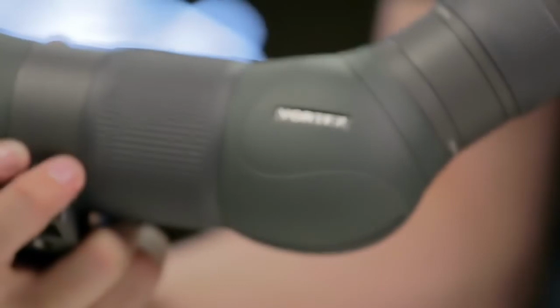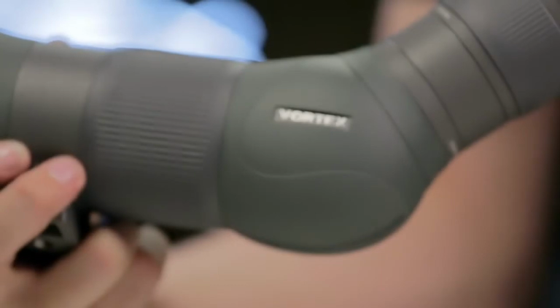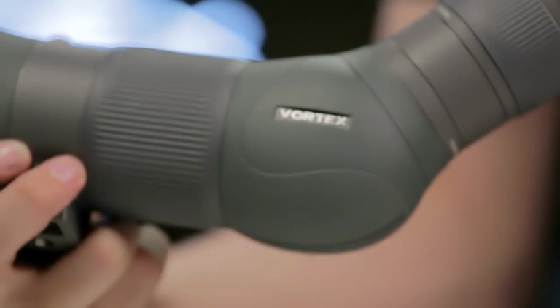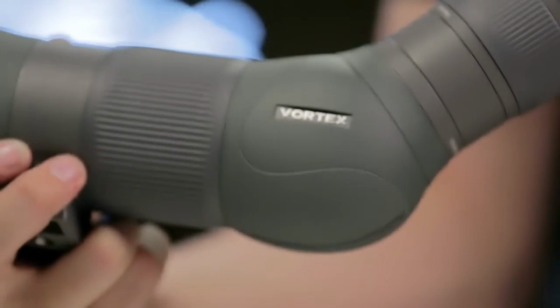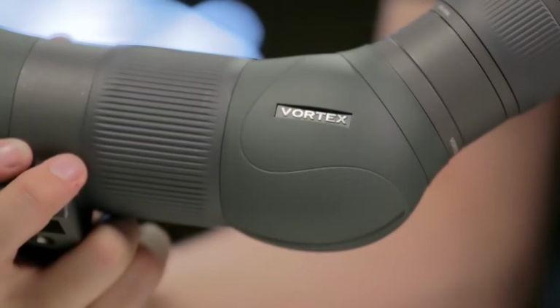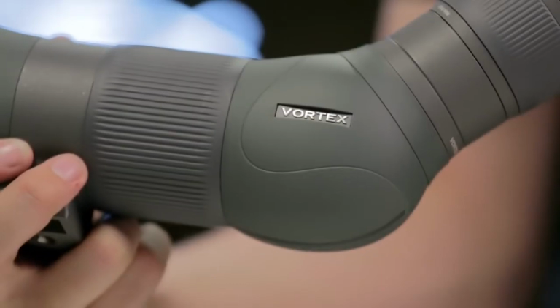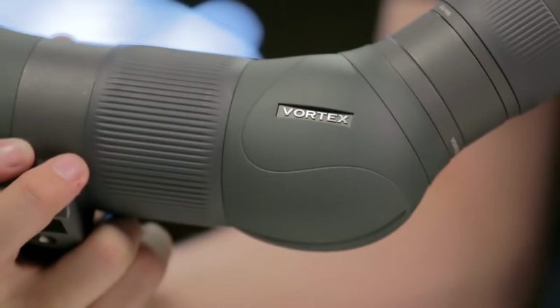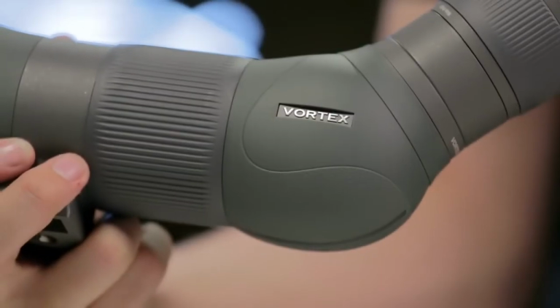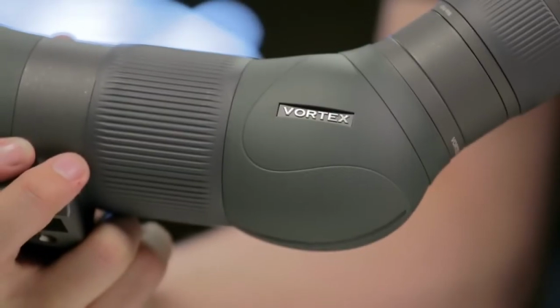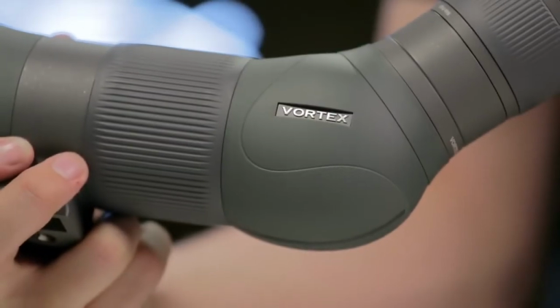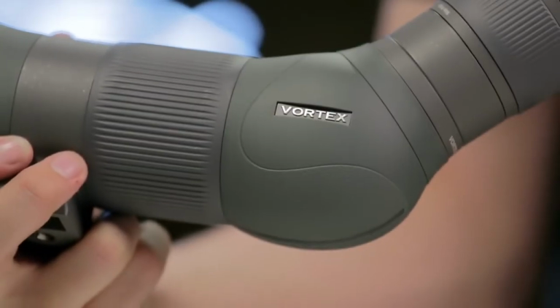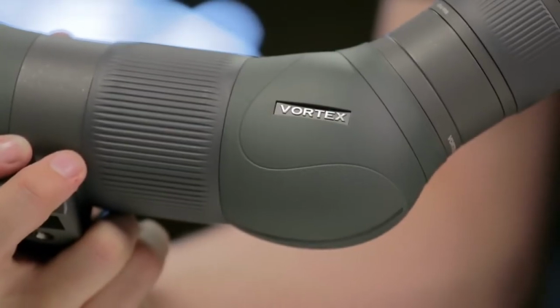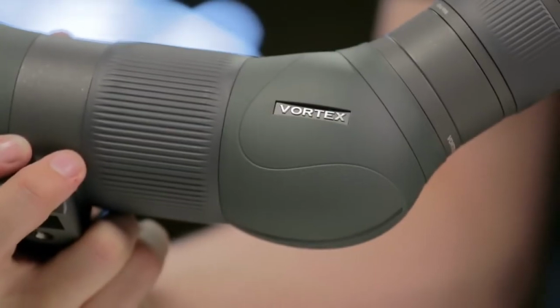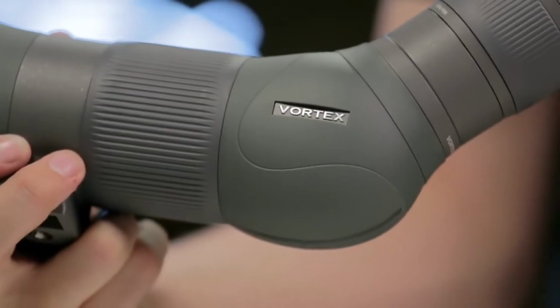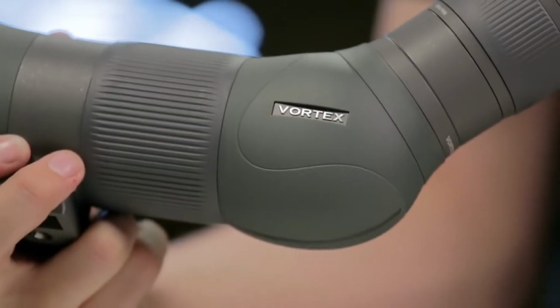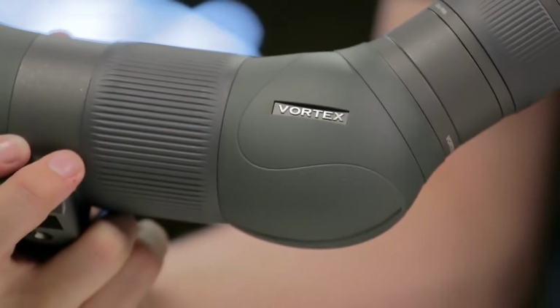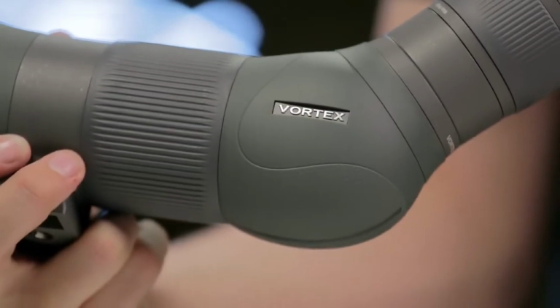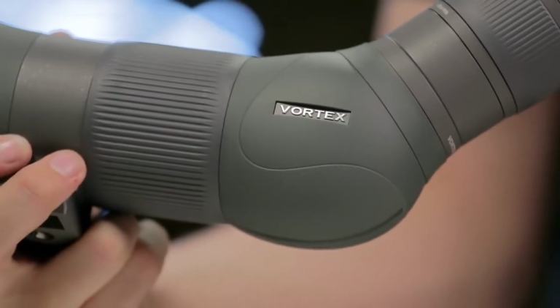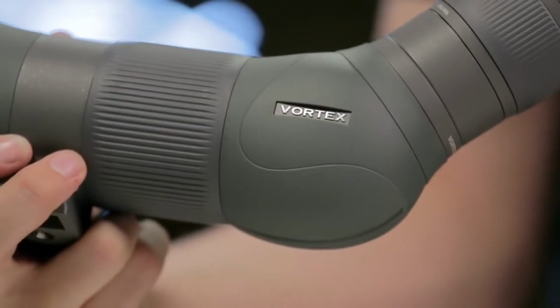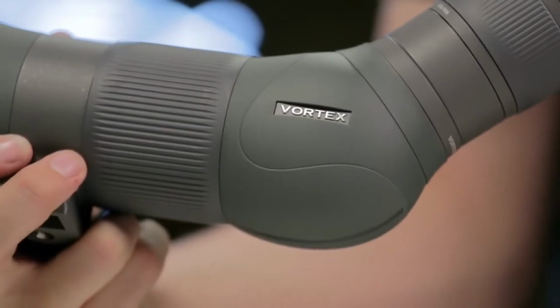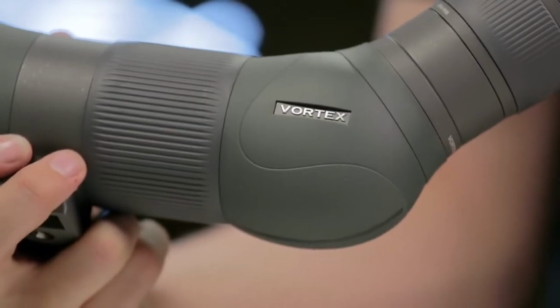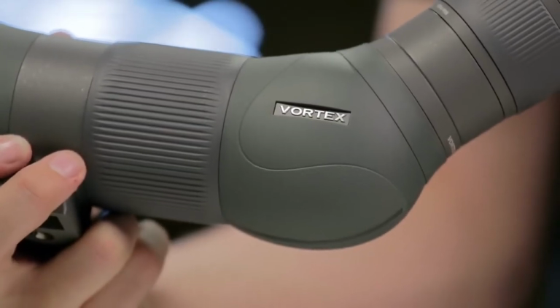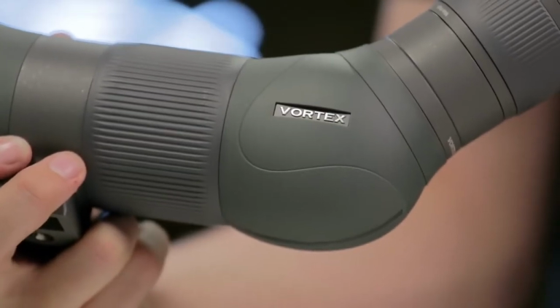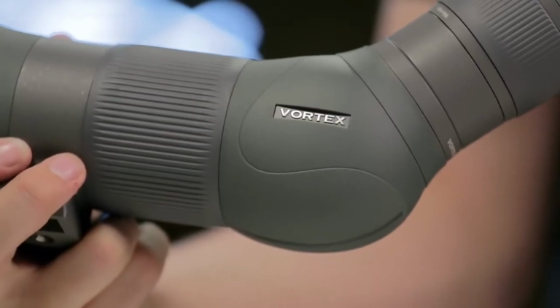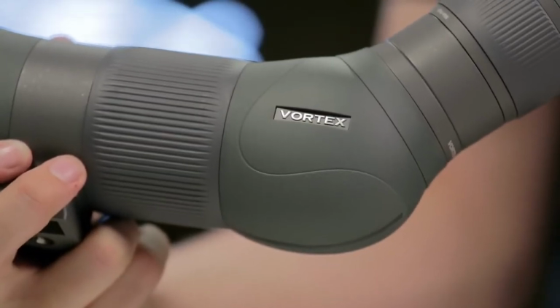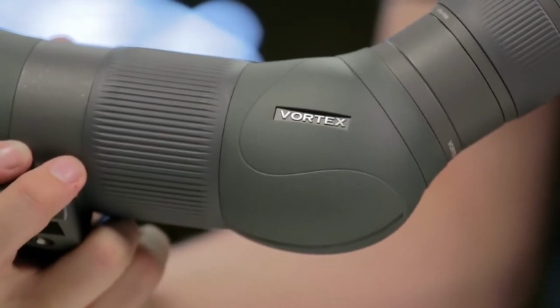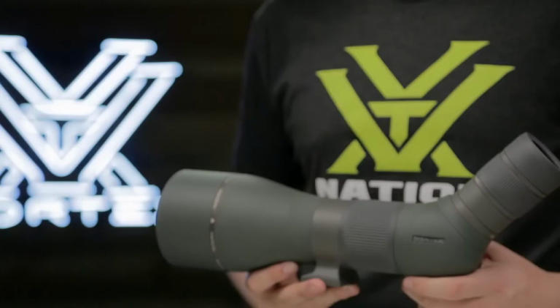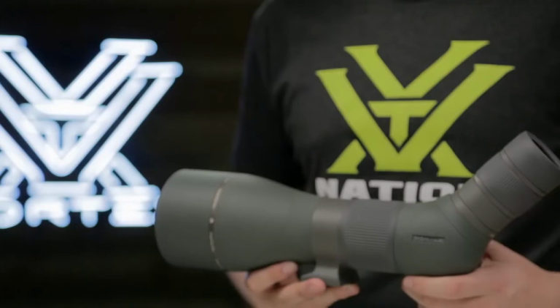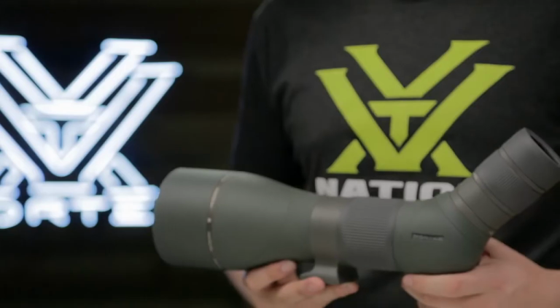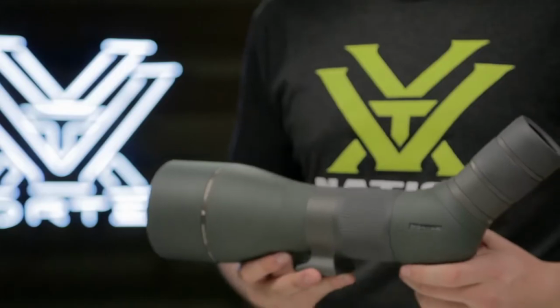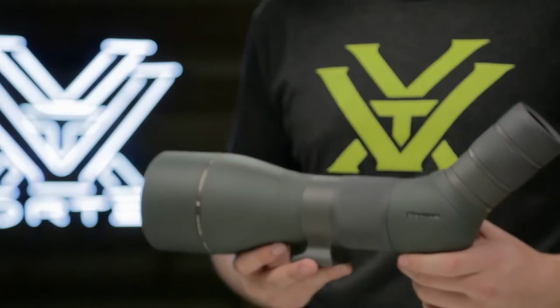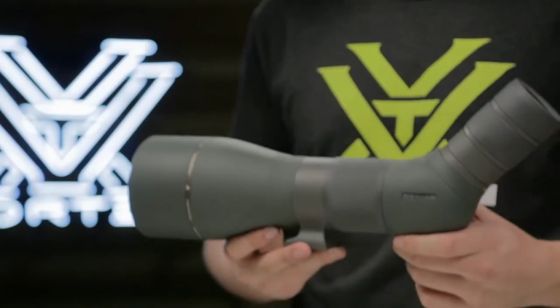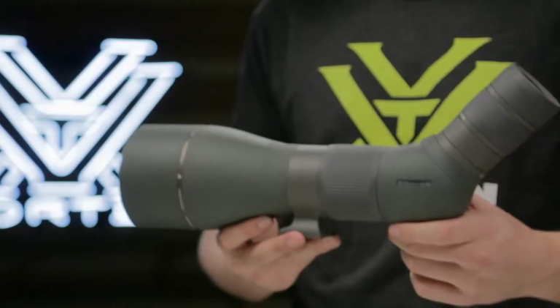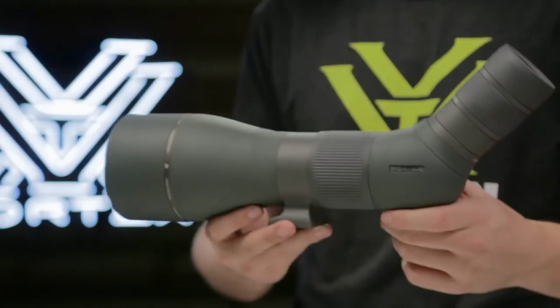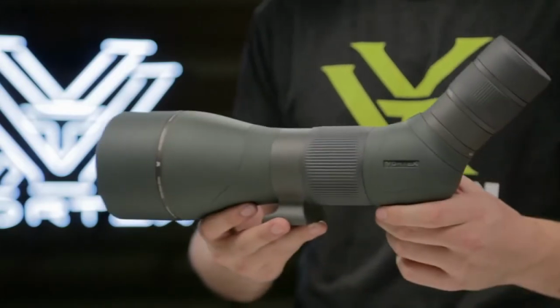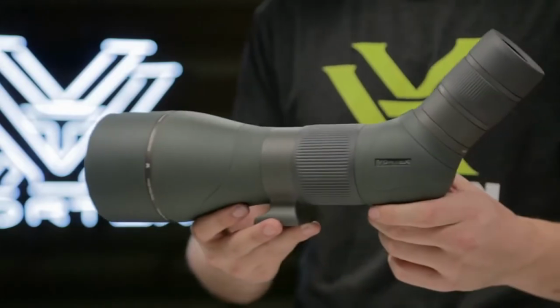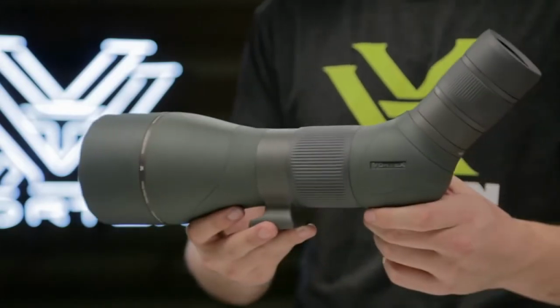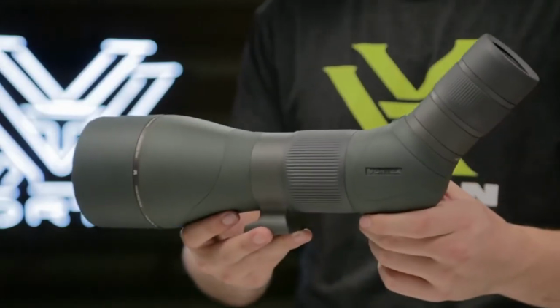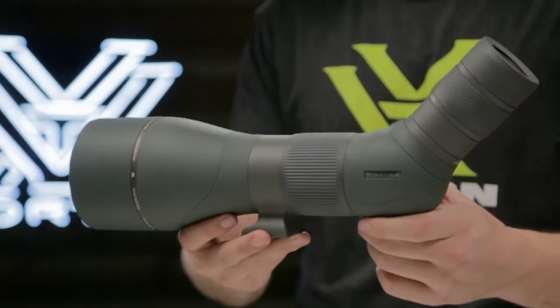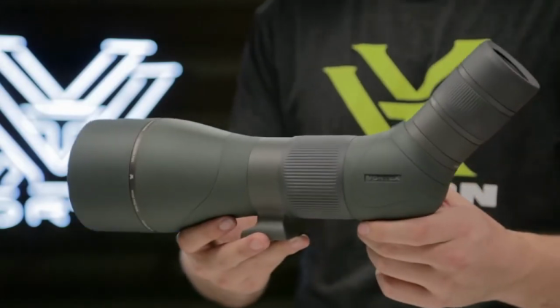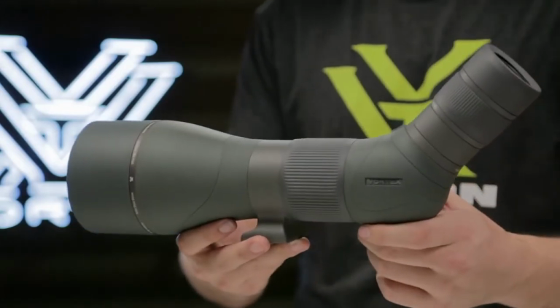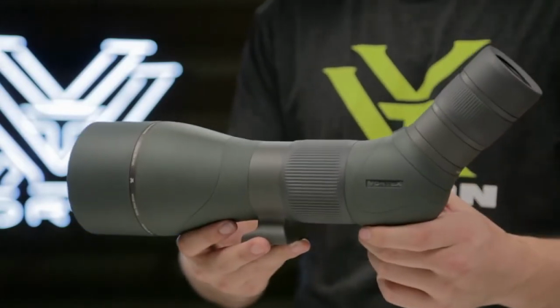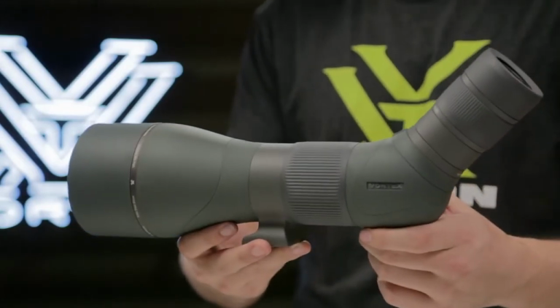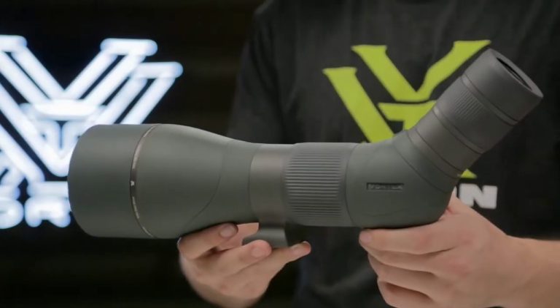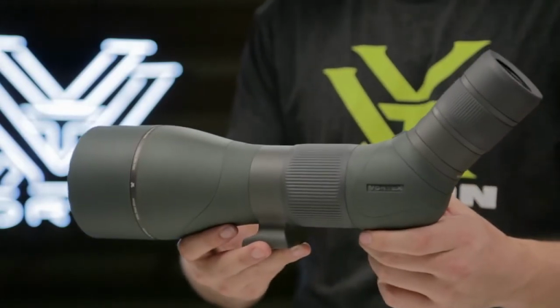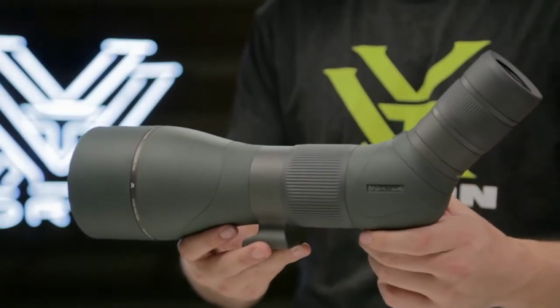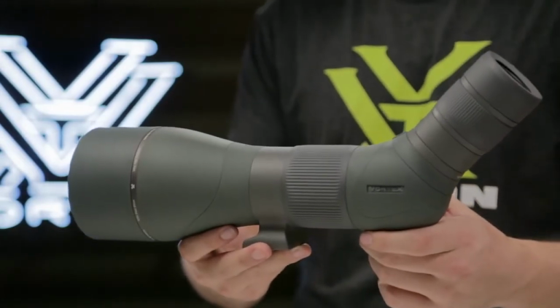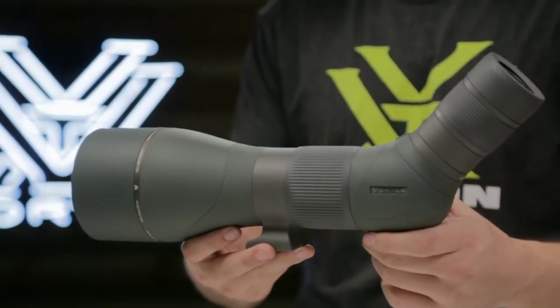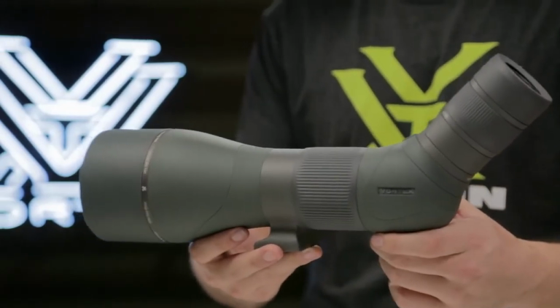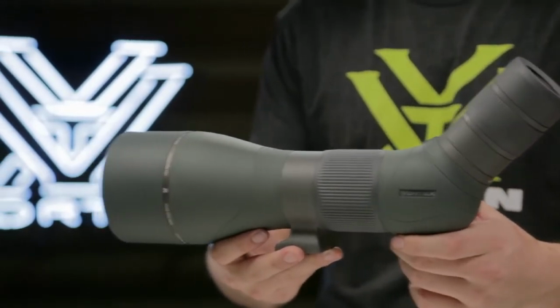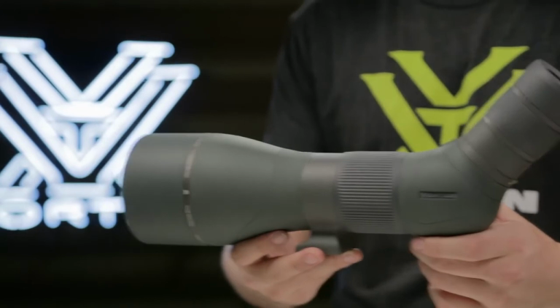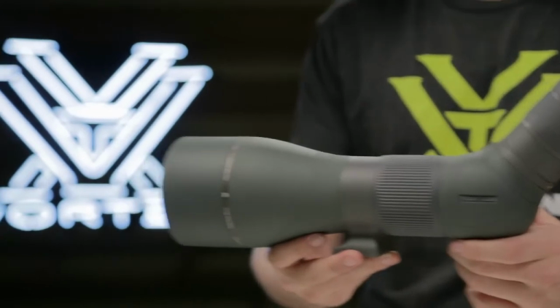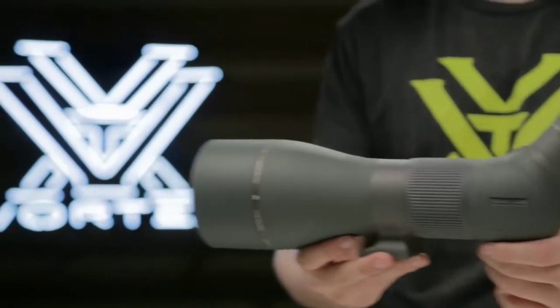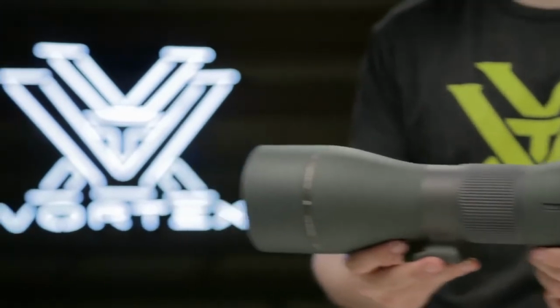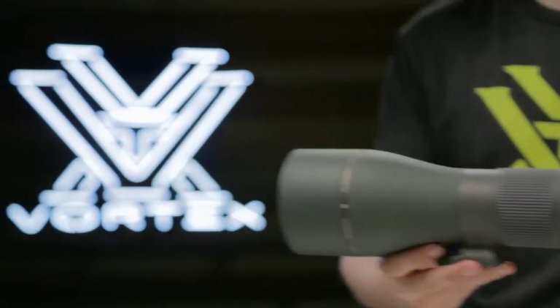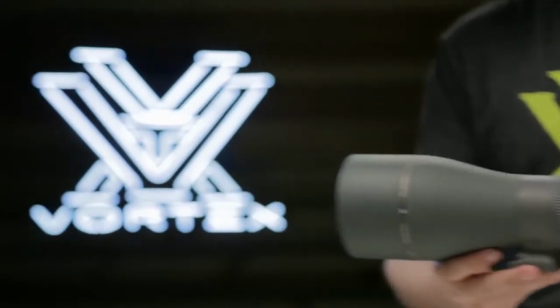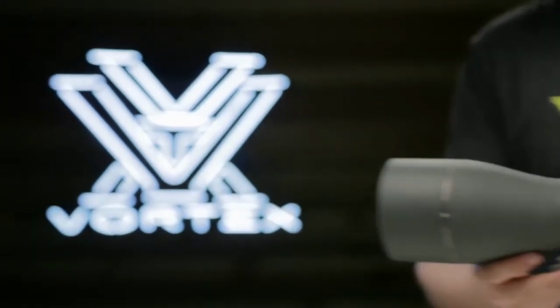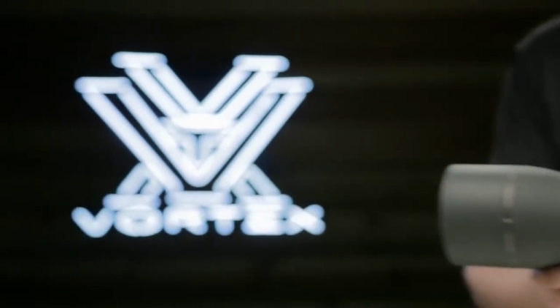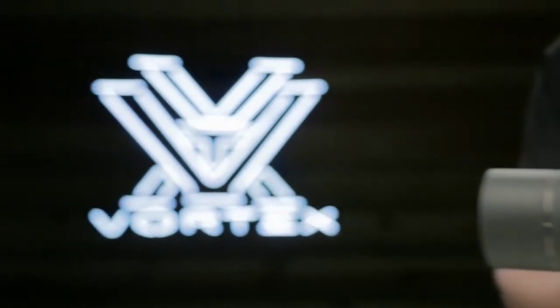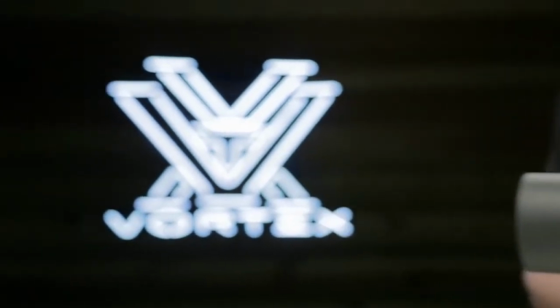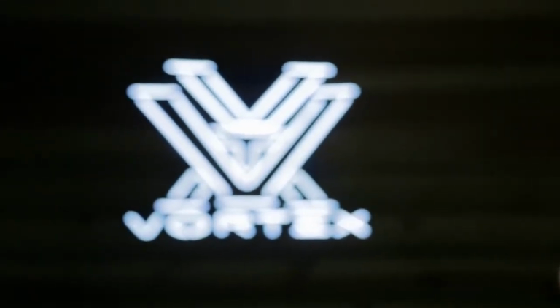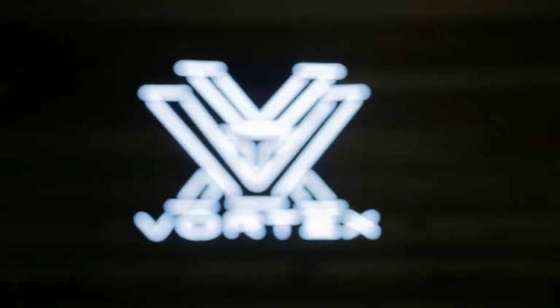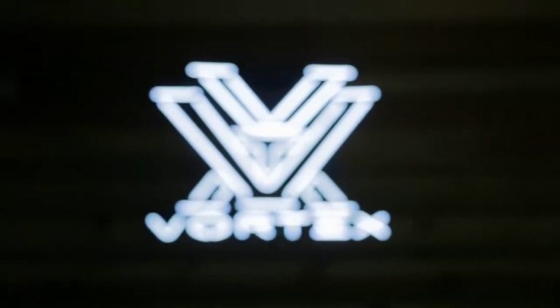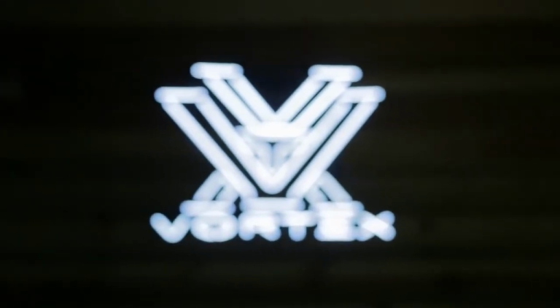Available in straight or angled configurations and covered for life by the Vortex VIP Warranty.